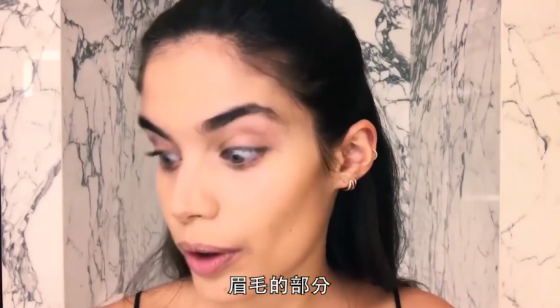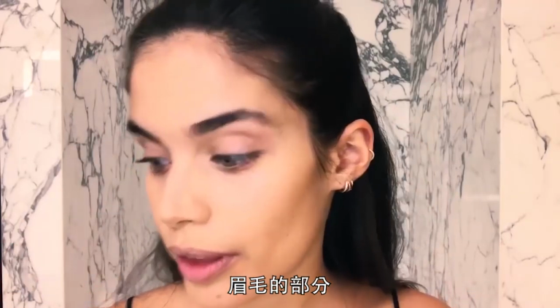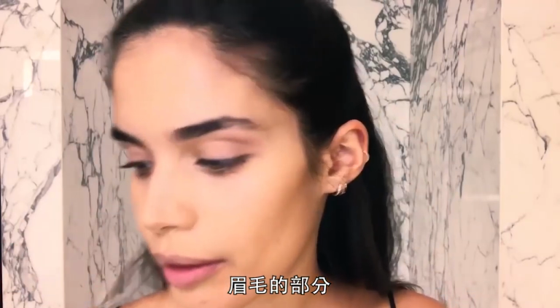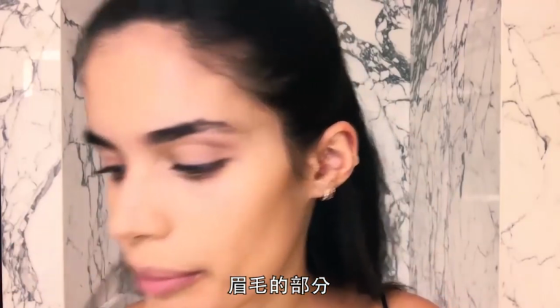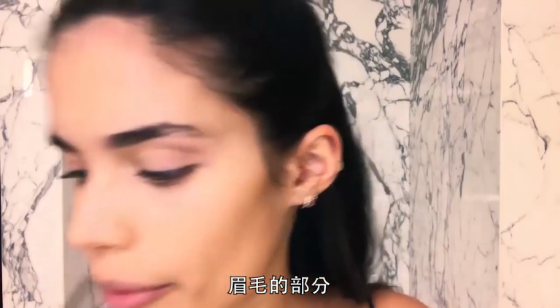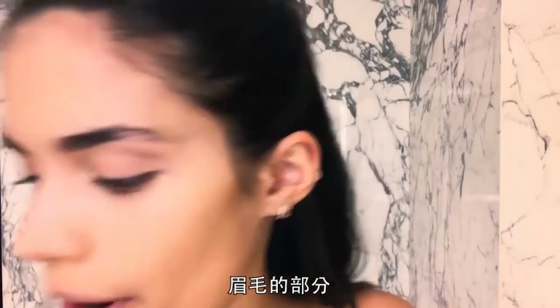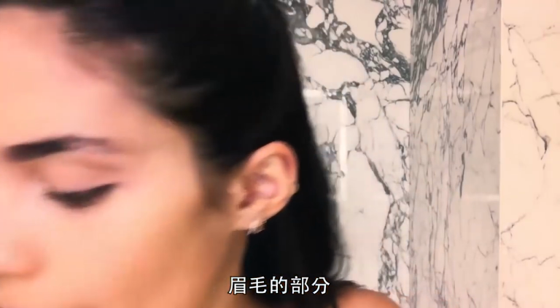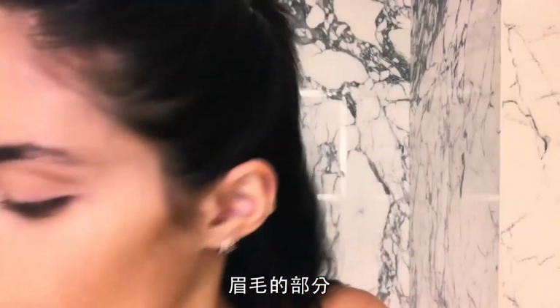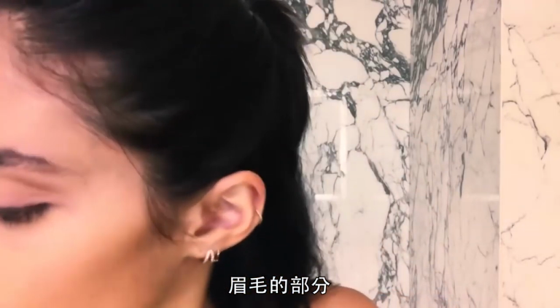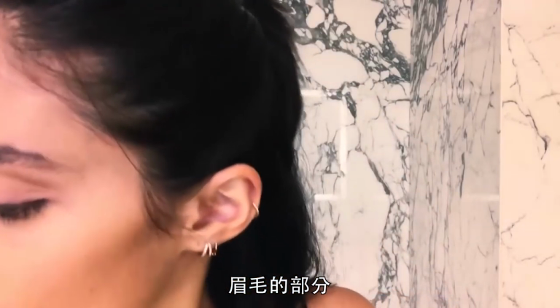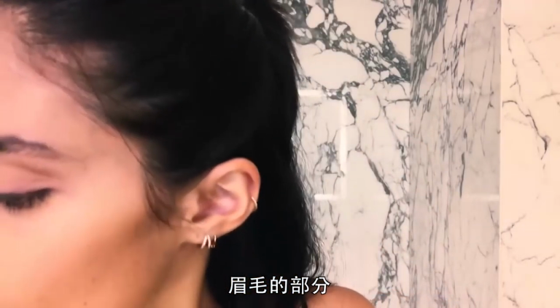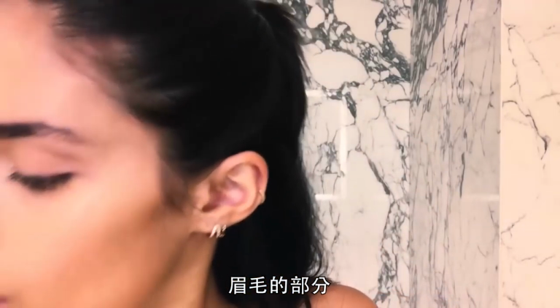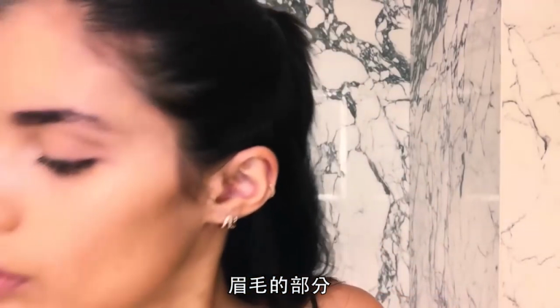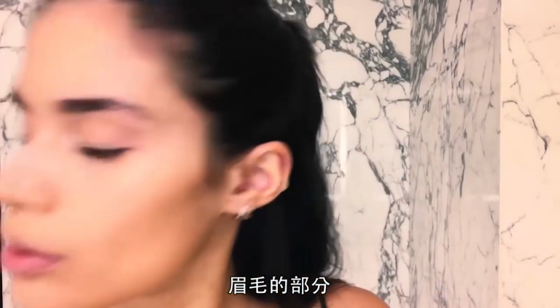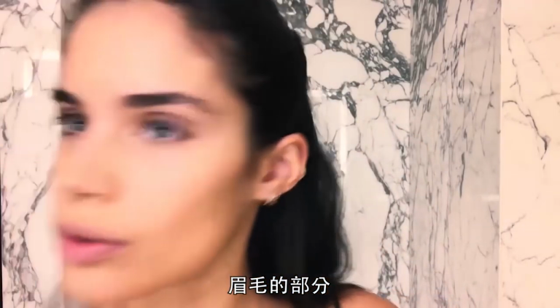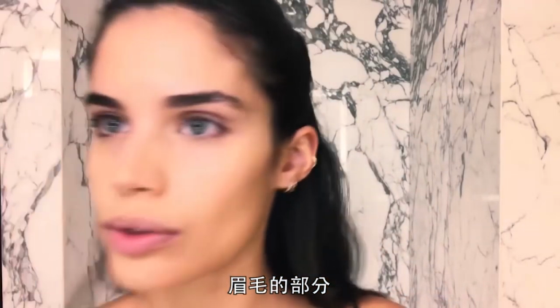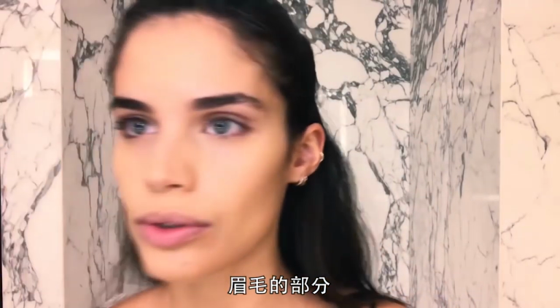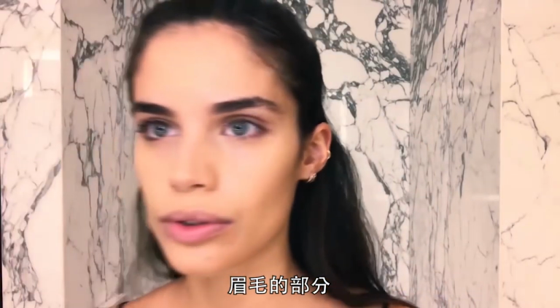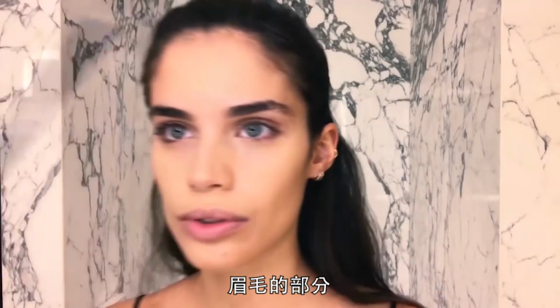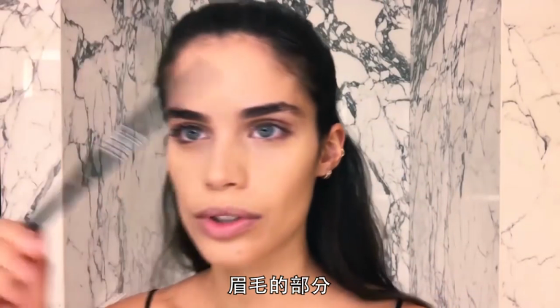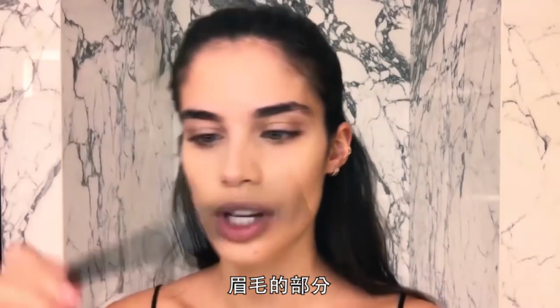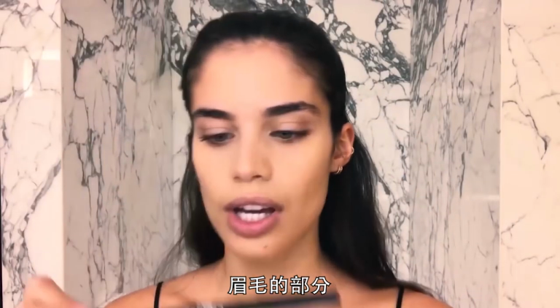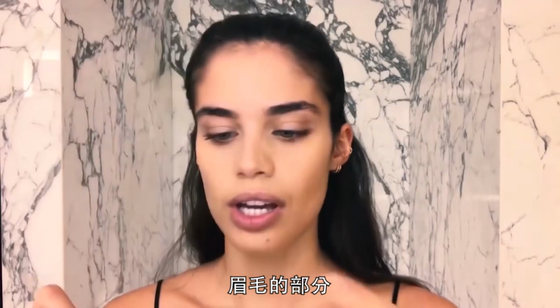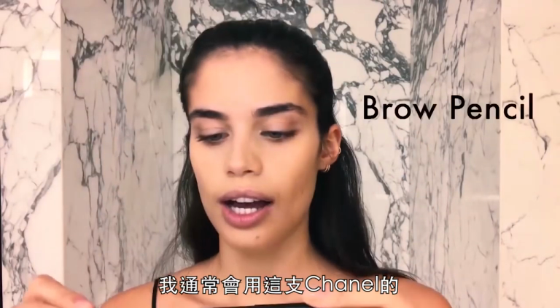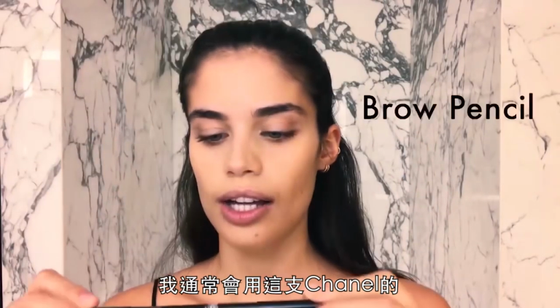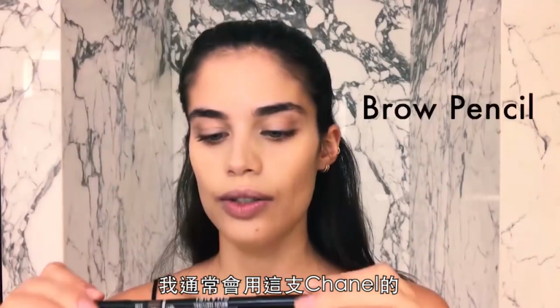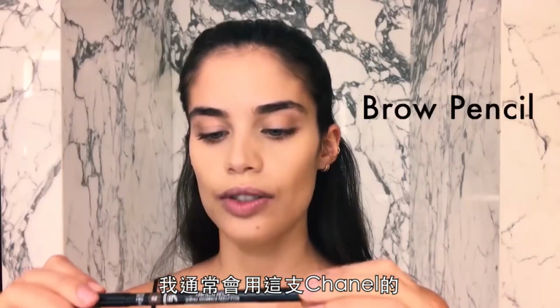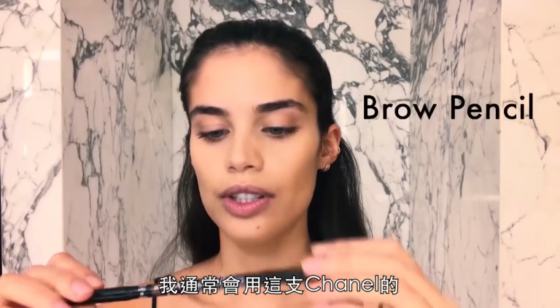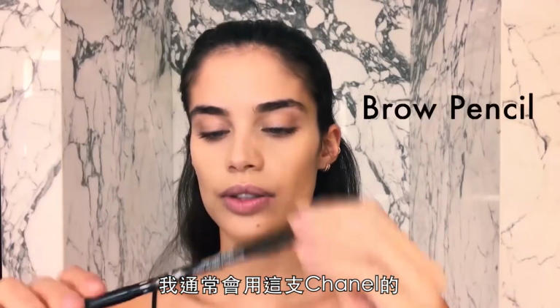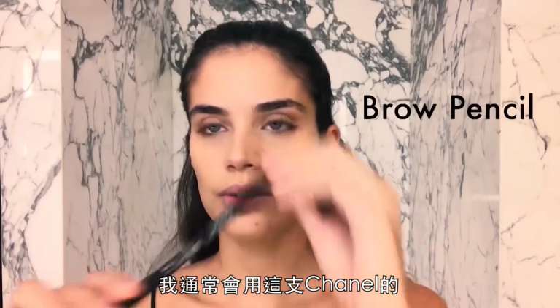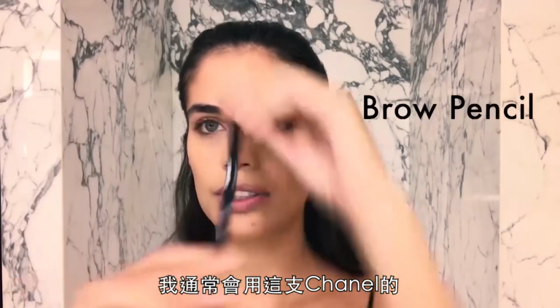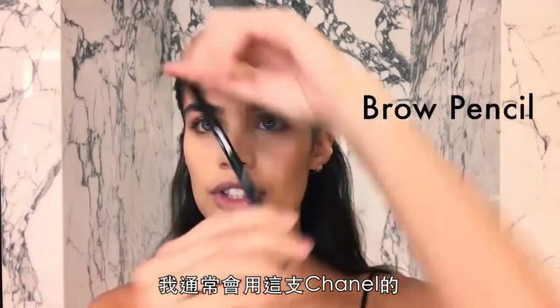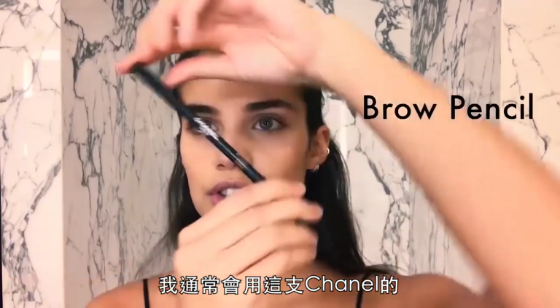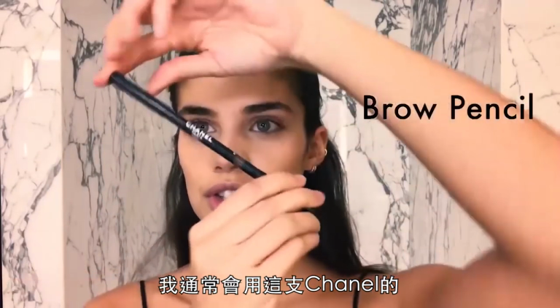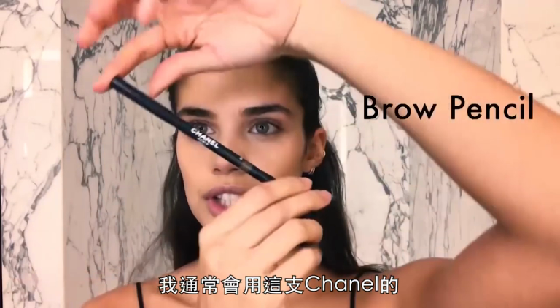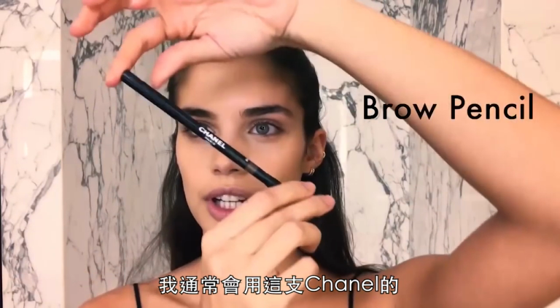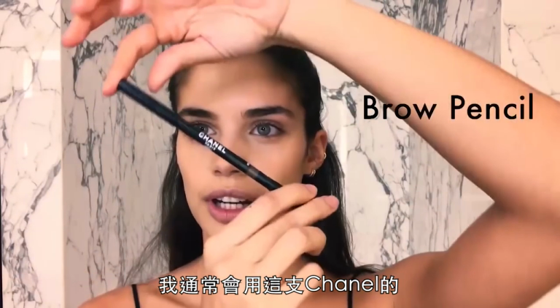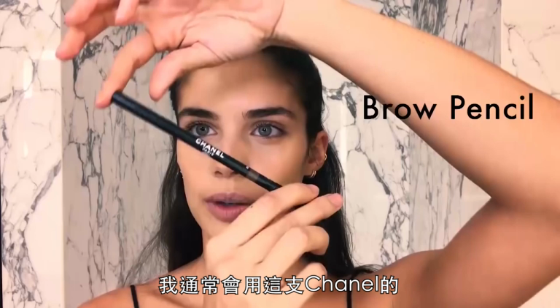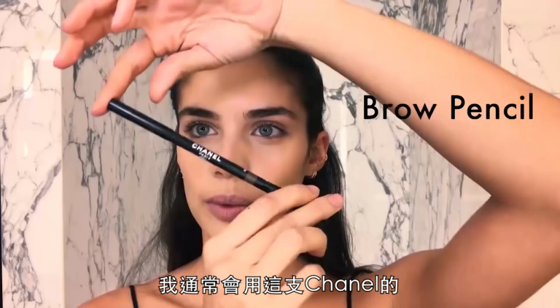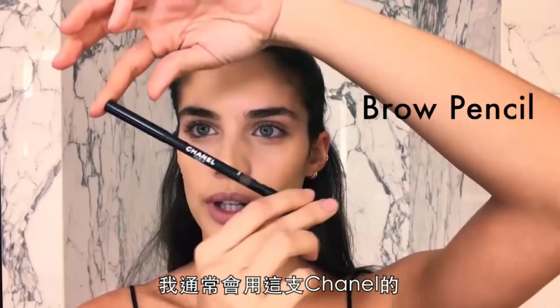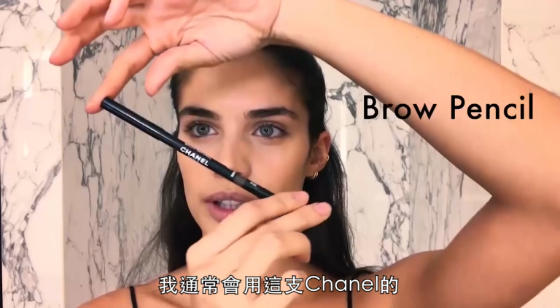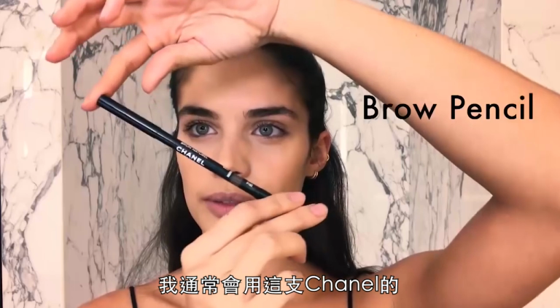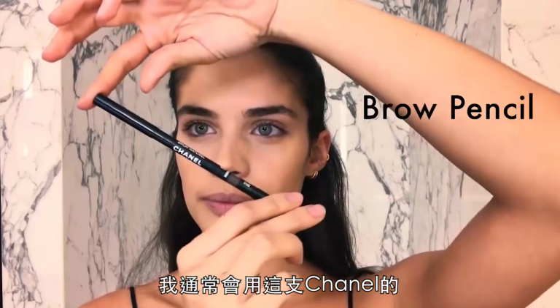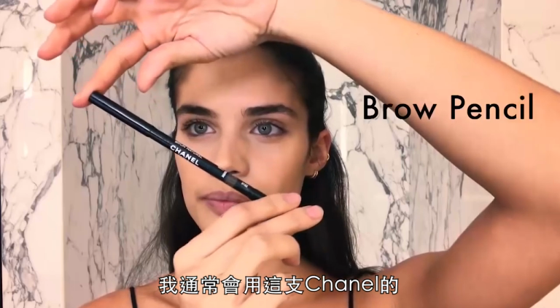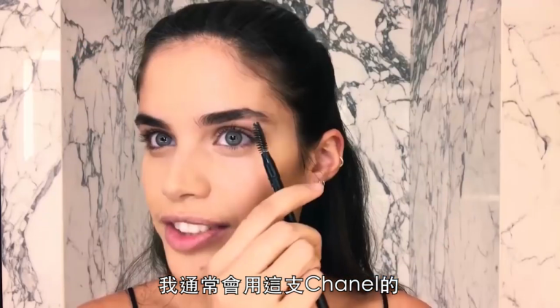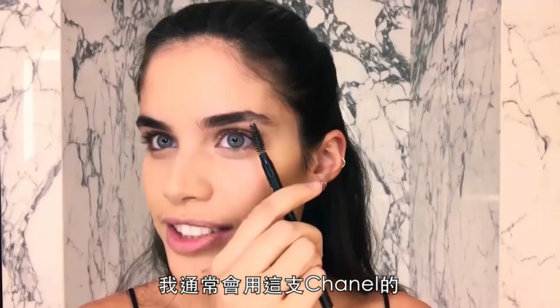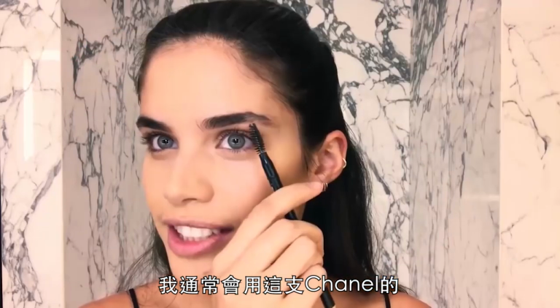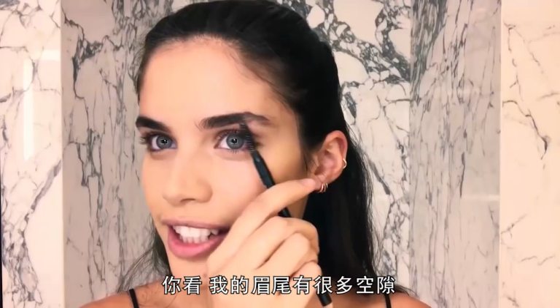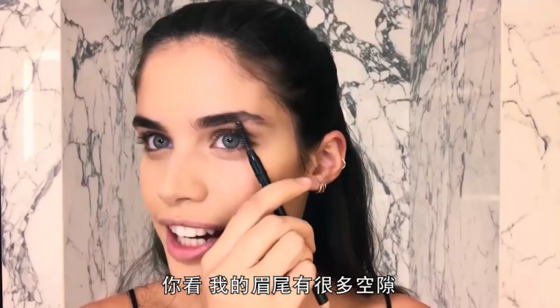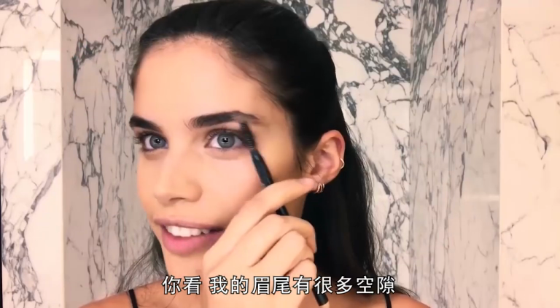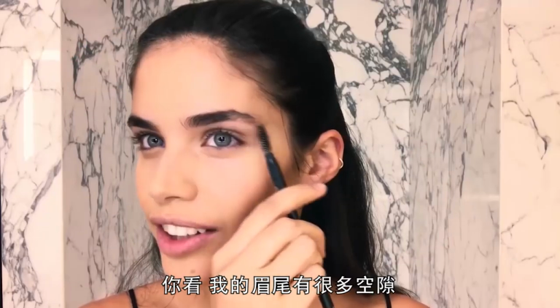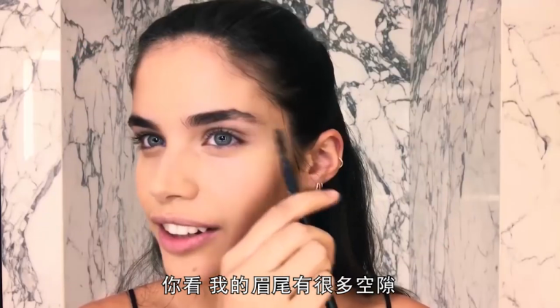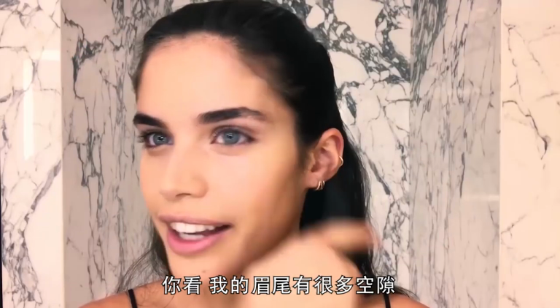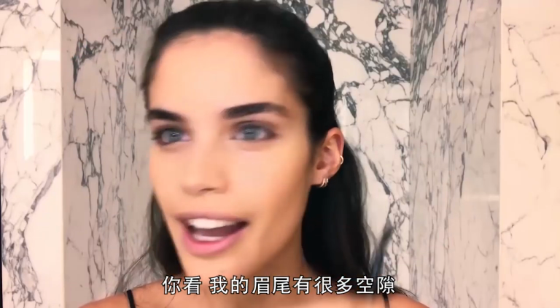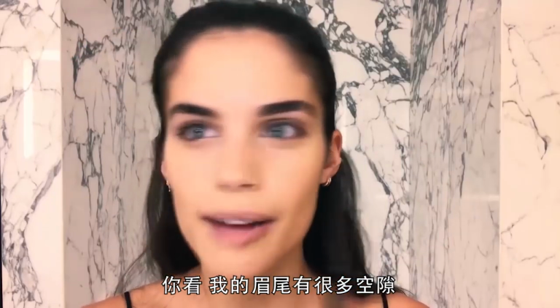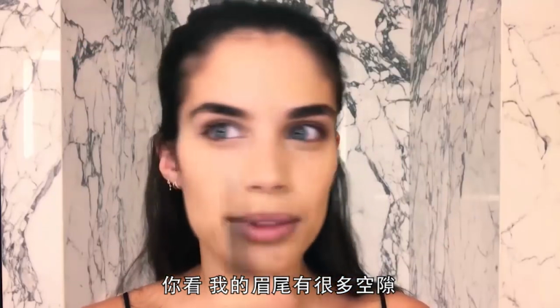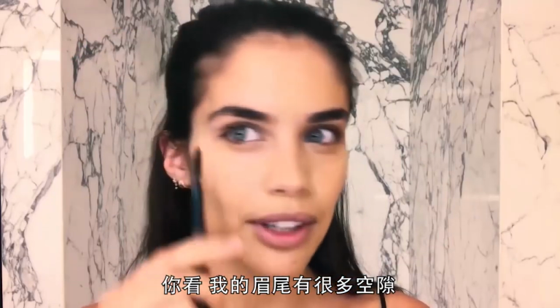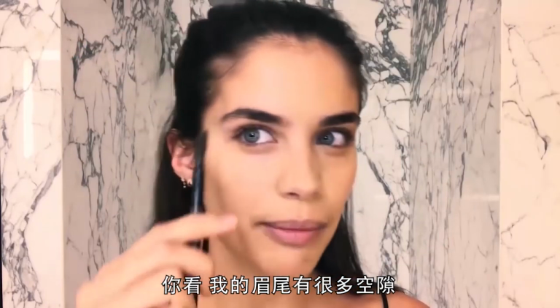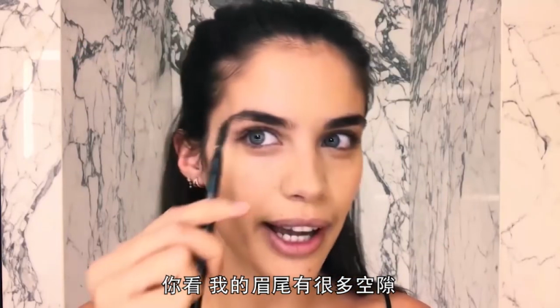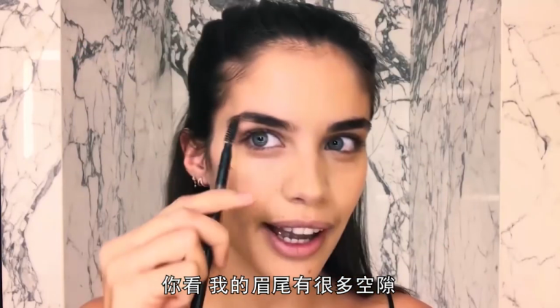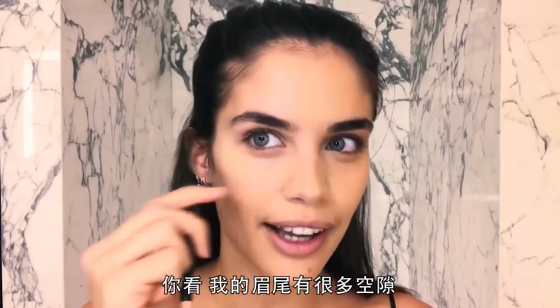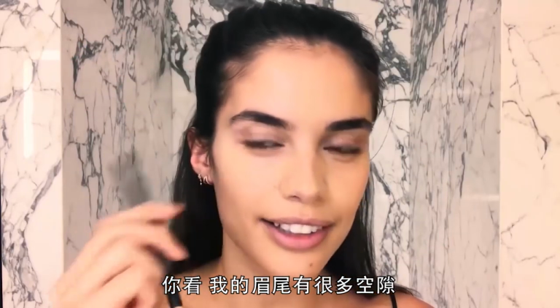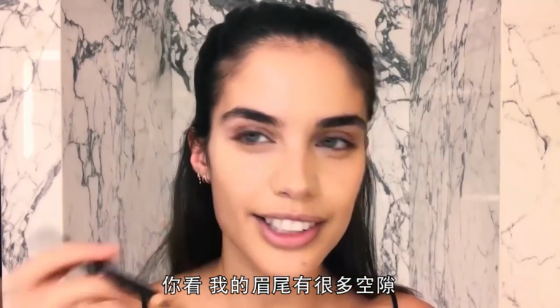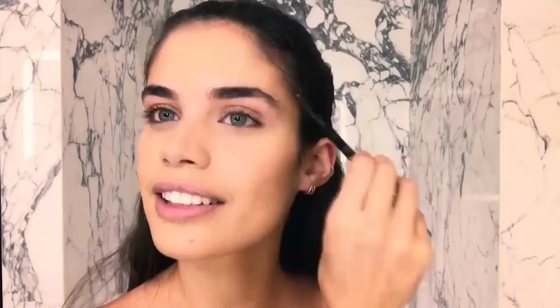For the brows, I usually use this Chanel one. You can see I have a lot of gaps on my brow.